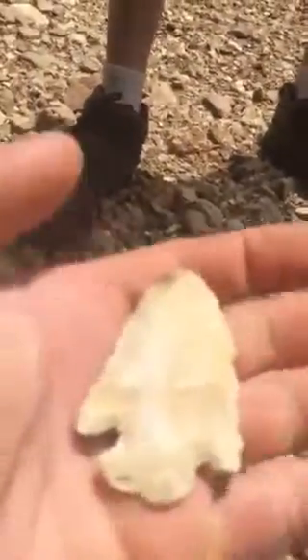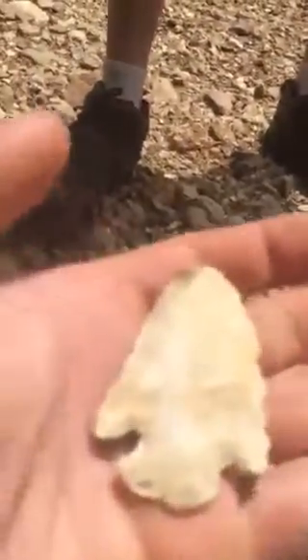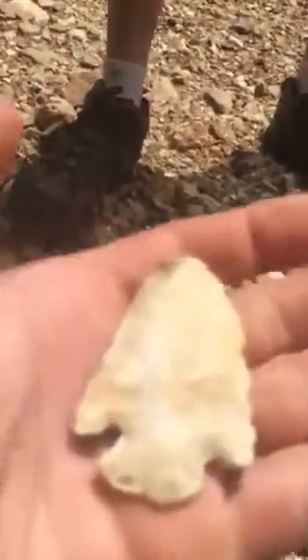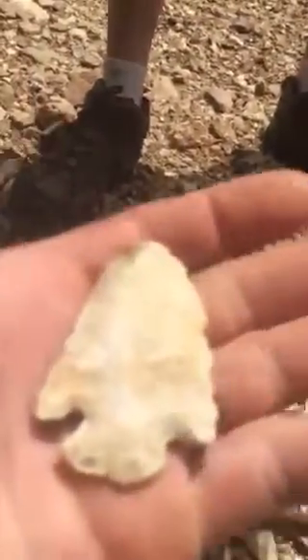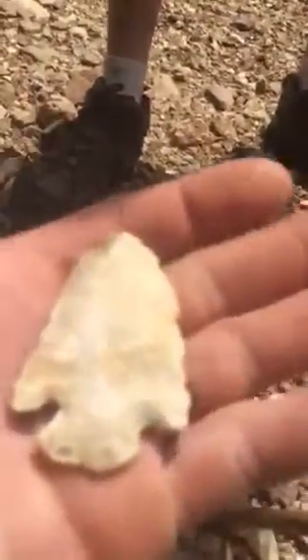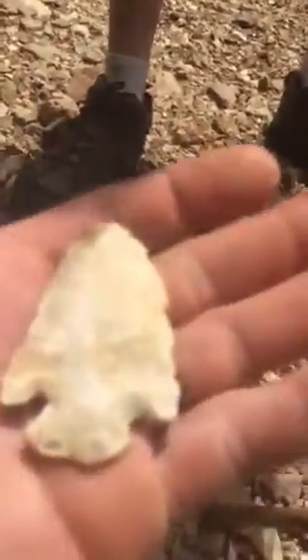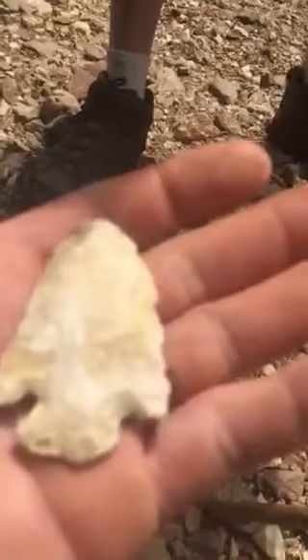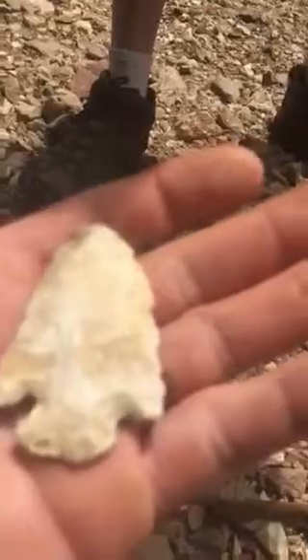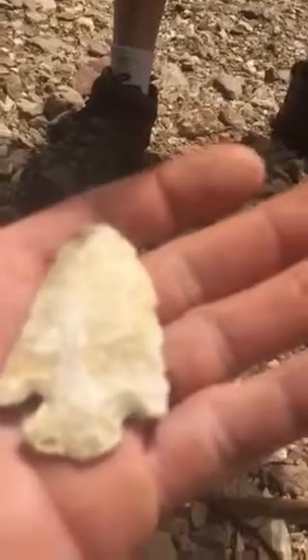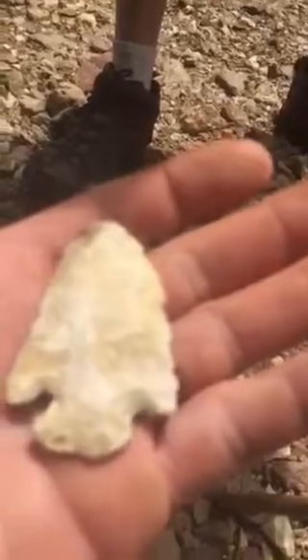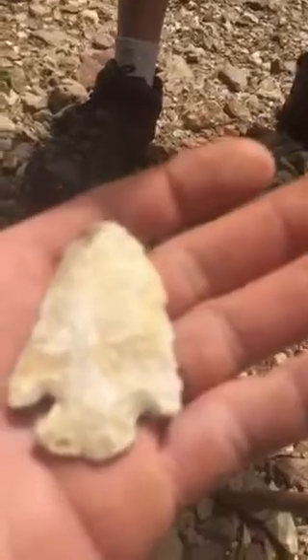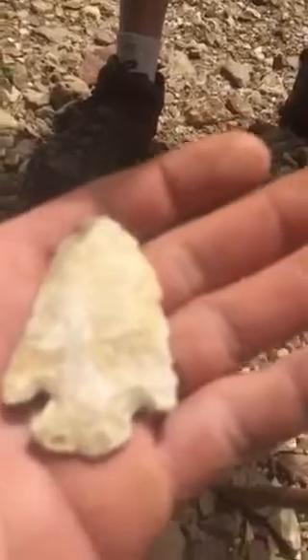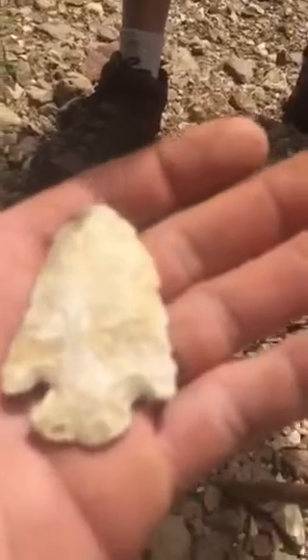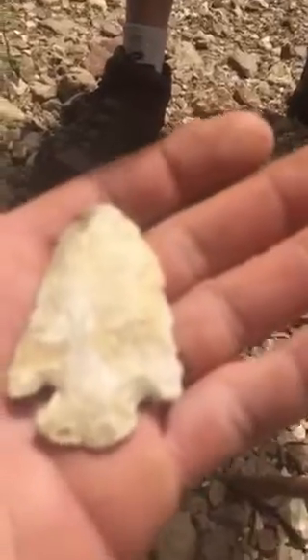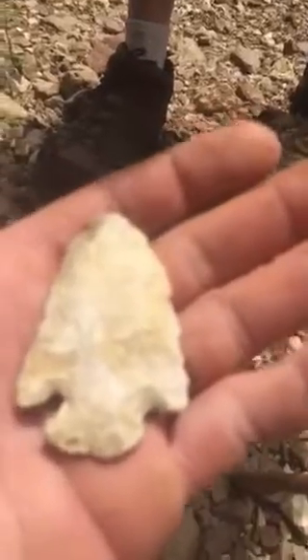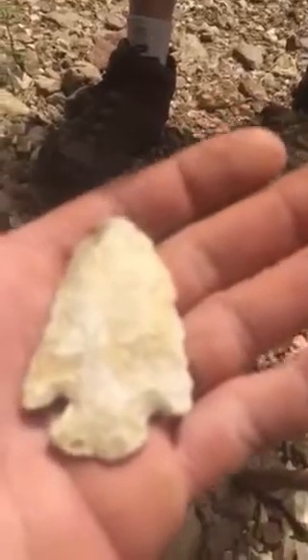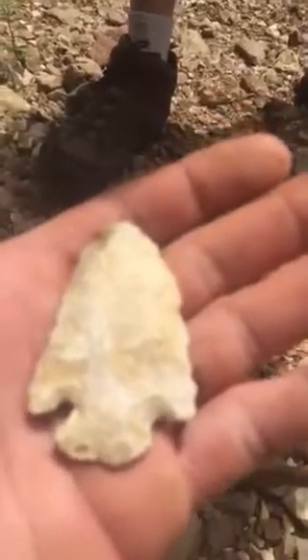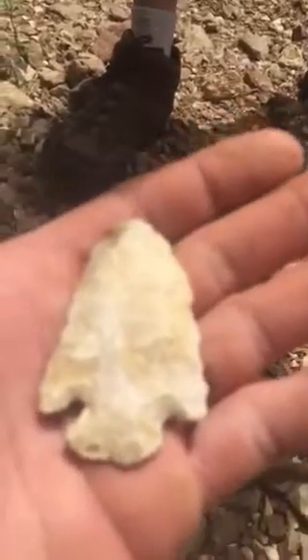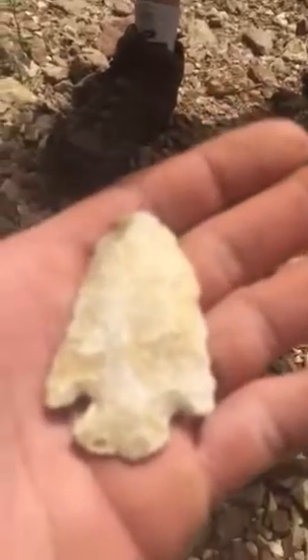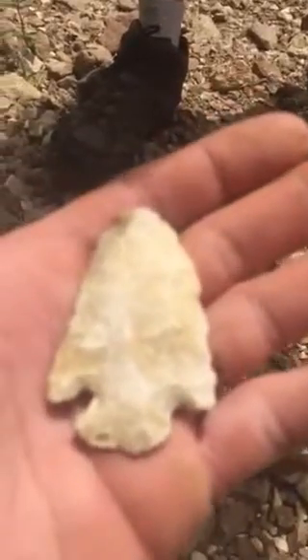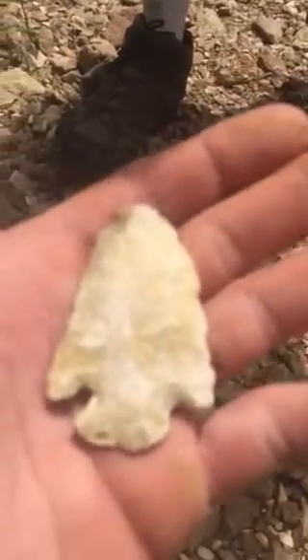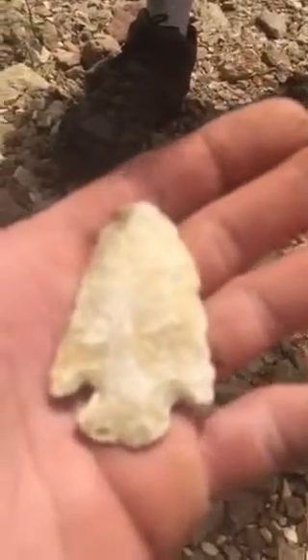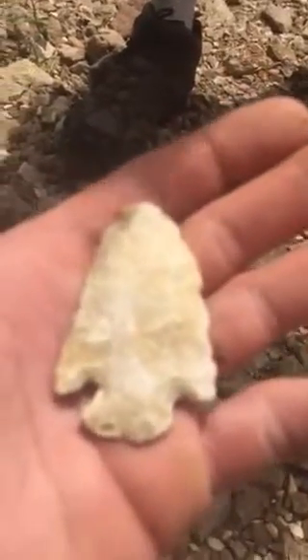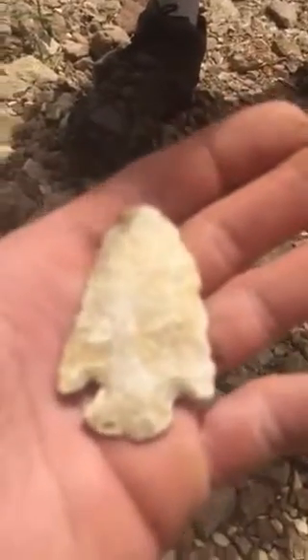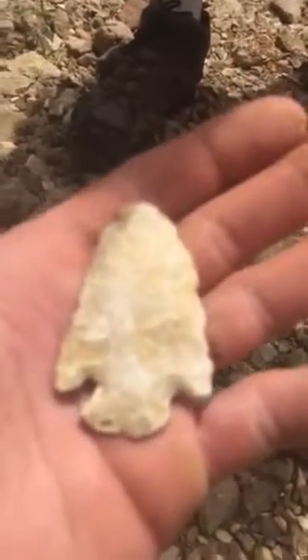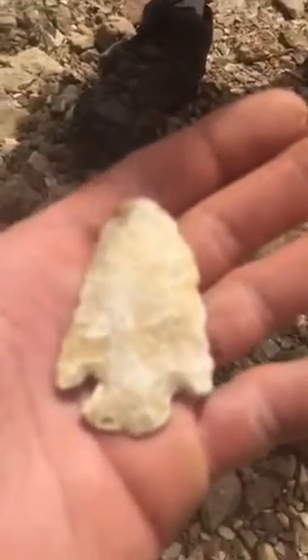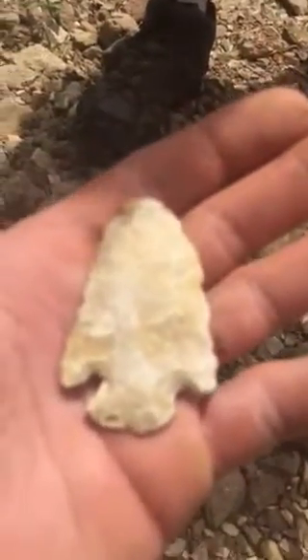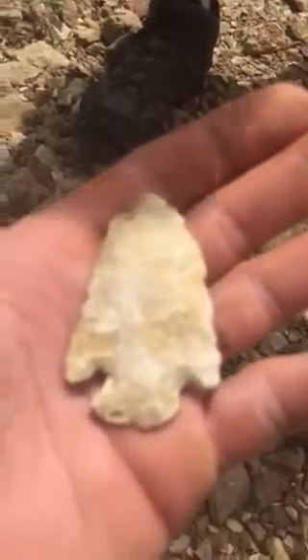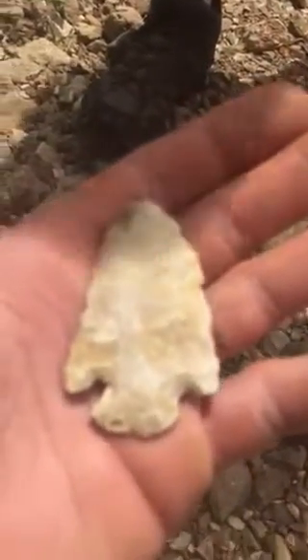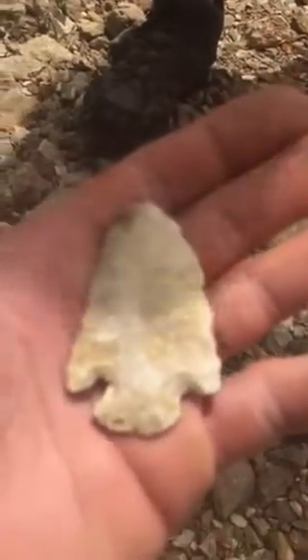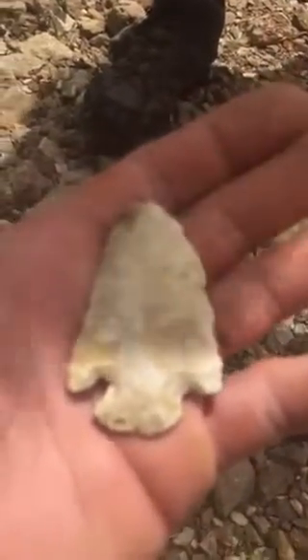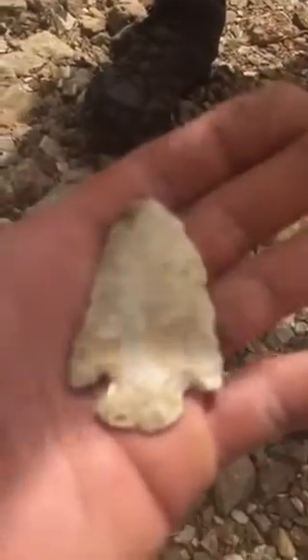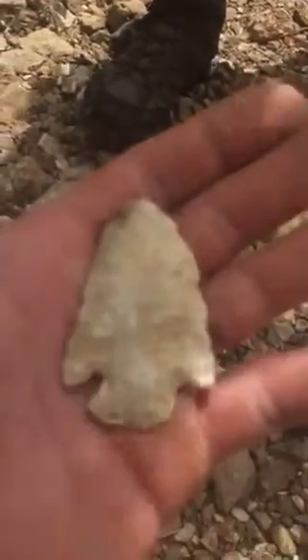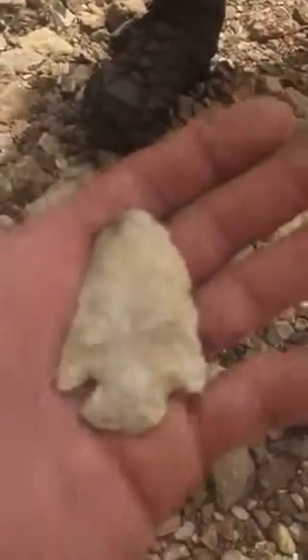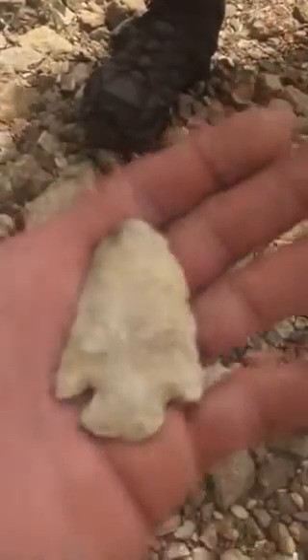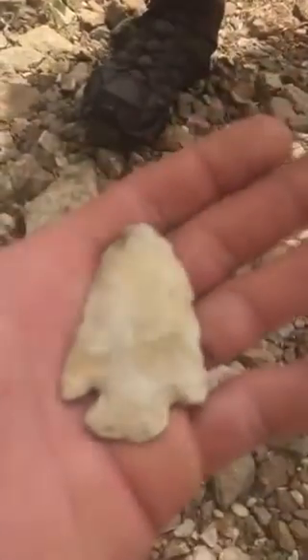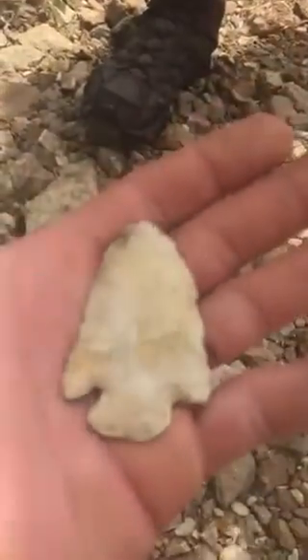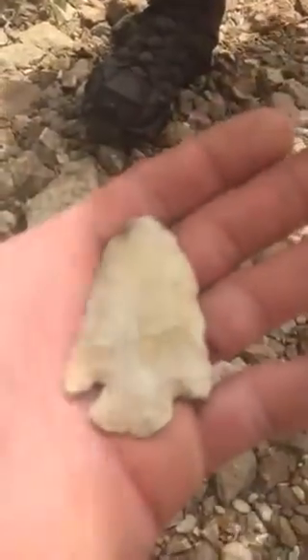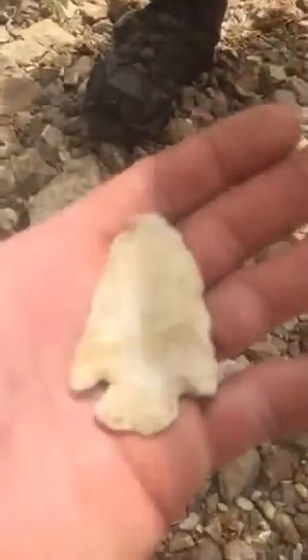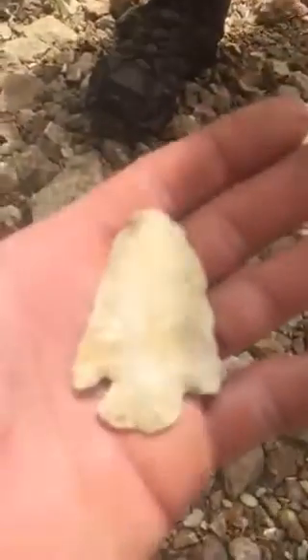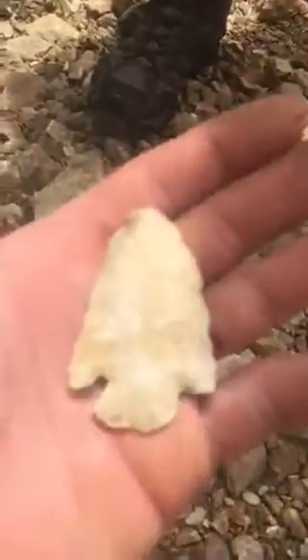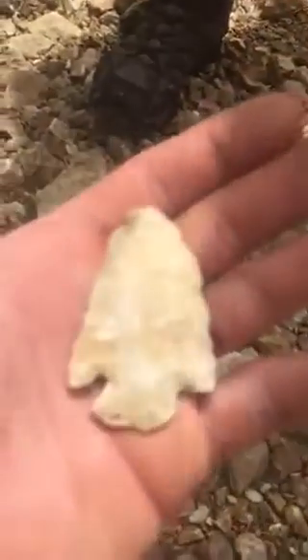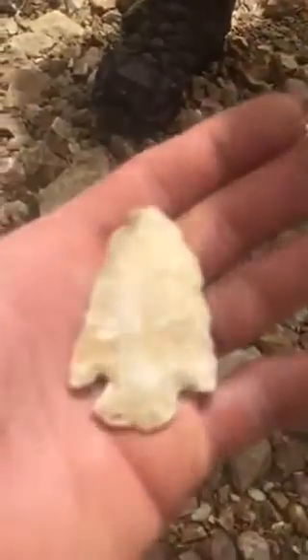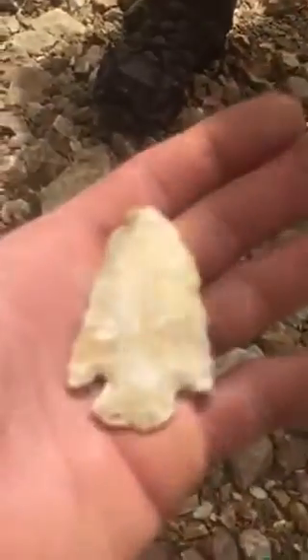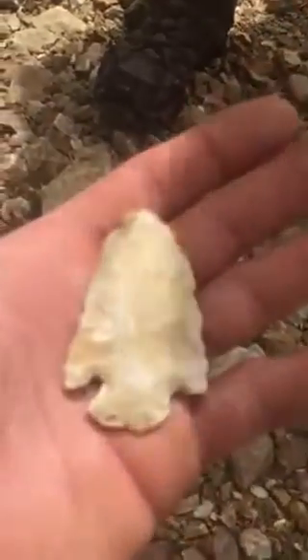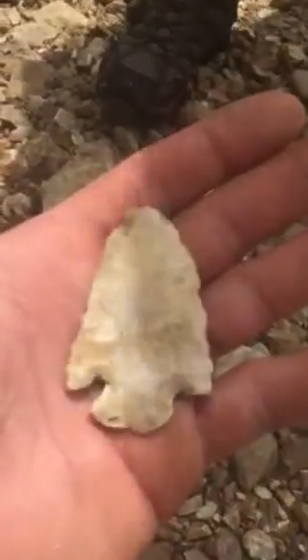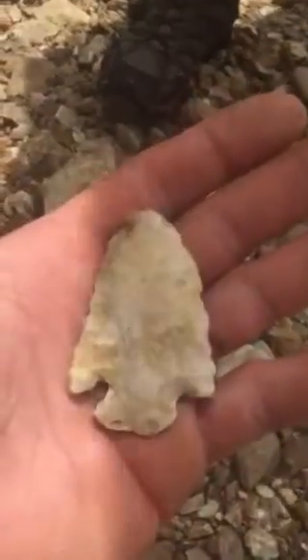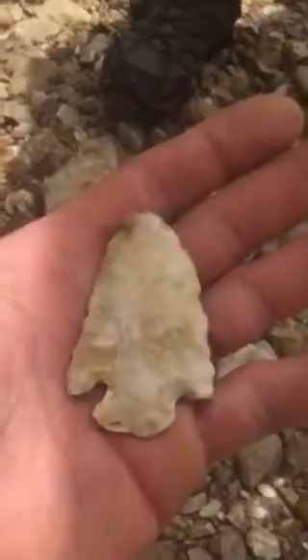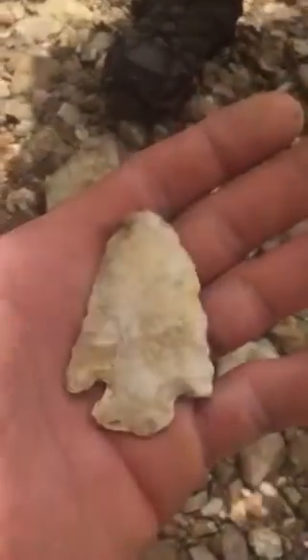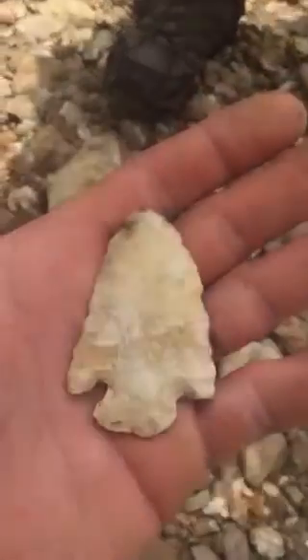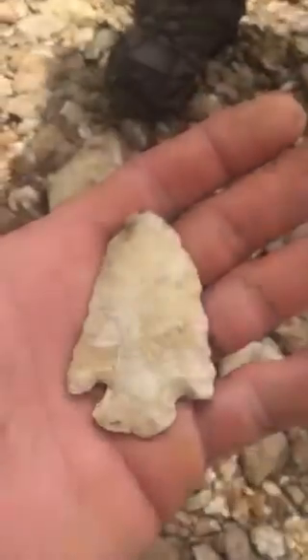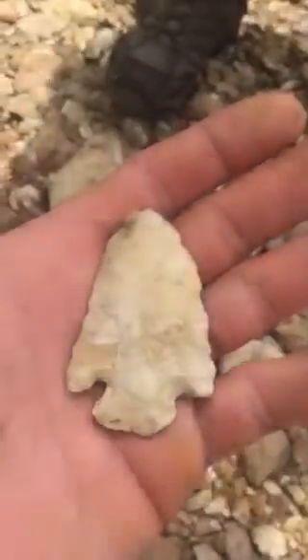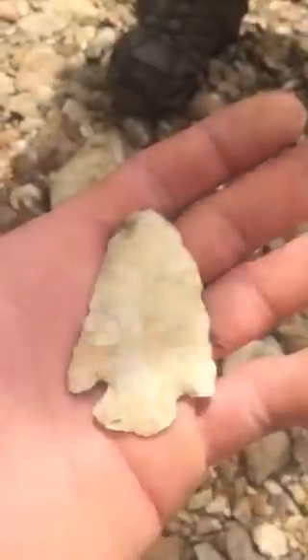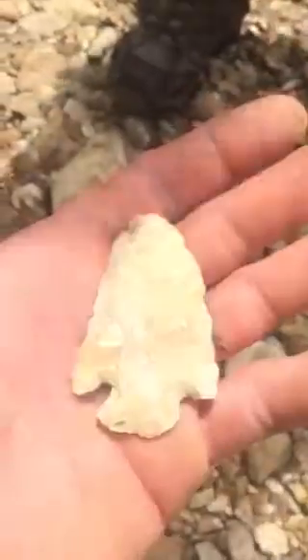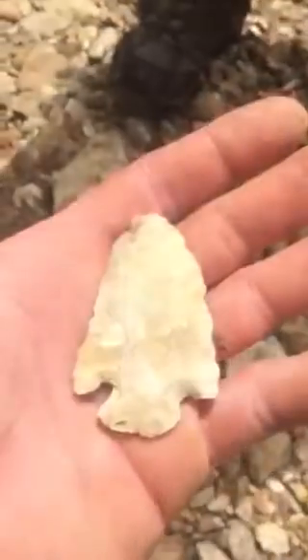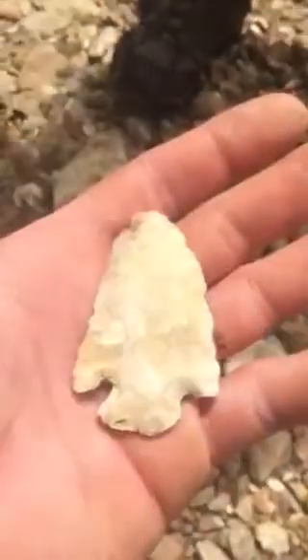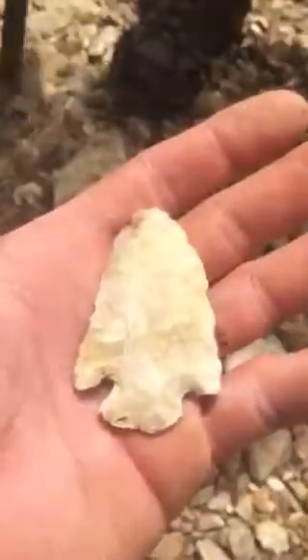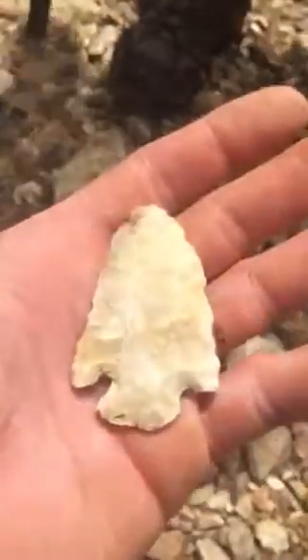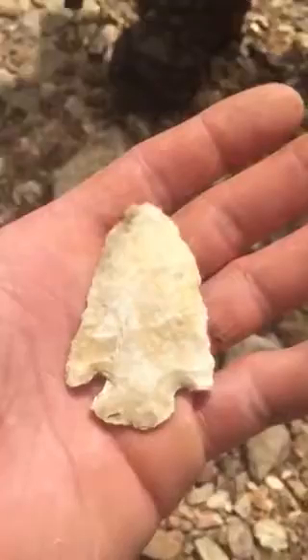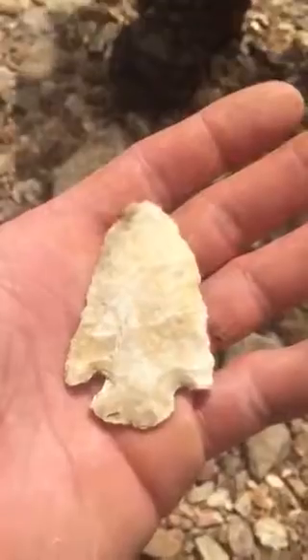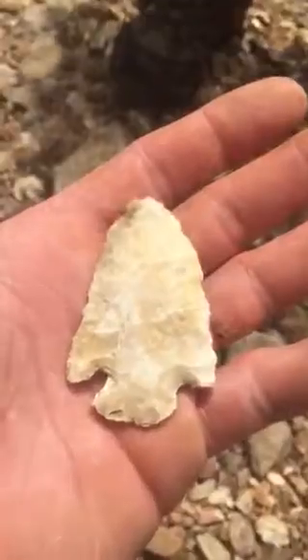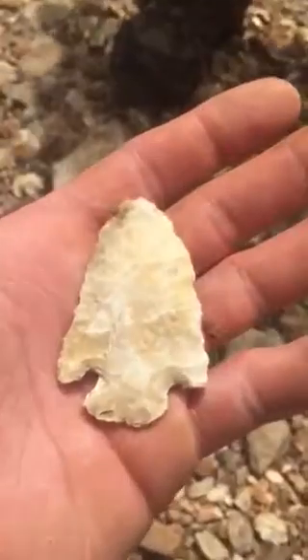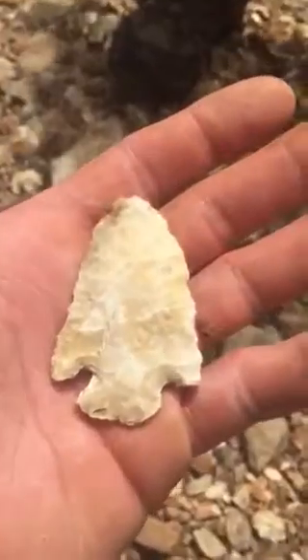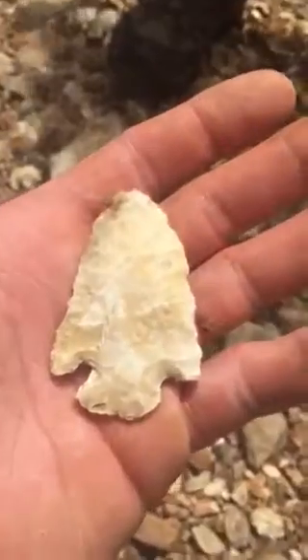Big ol' ears, almost like a Smith, but you can tell it's not. Yeah, they're skinny, you know. I've never seen nothing like that in this creek.